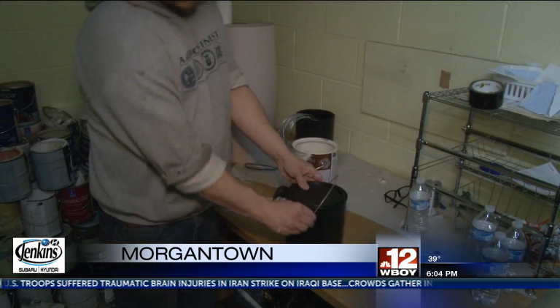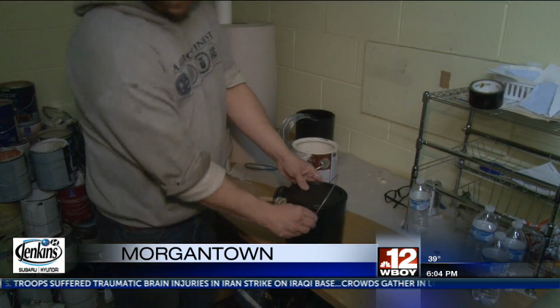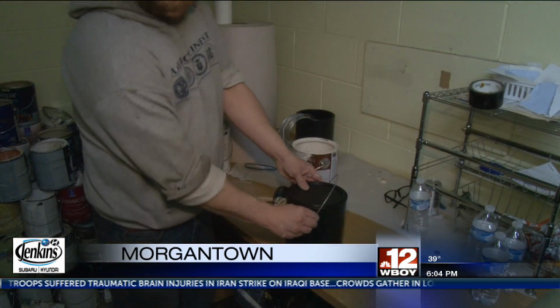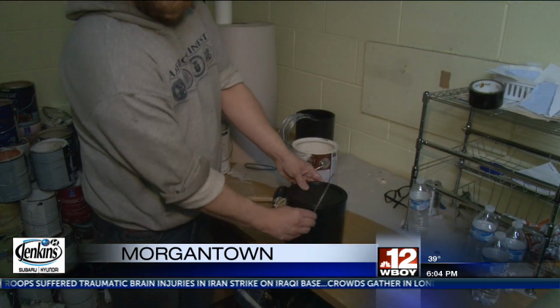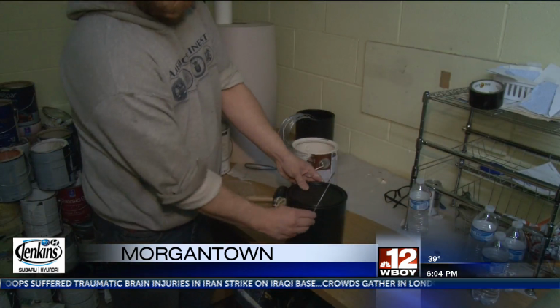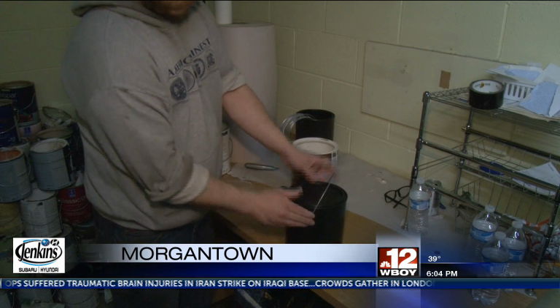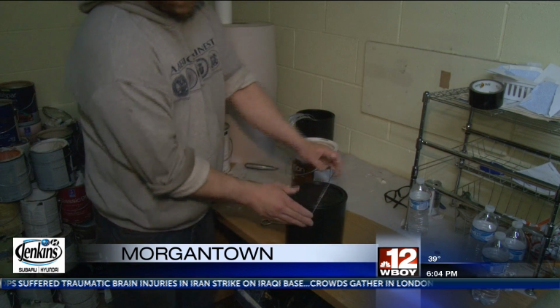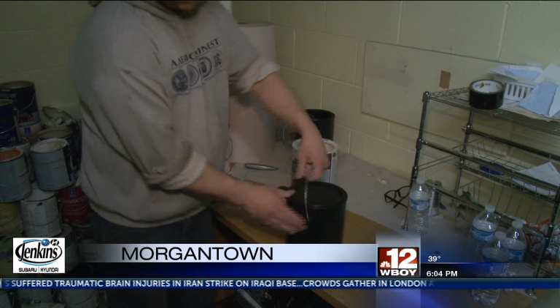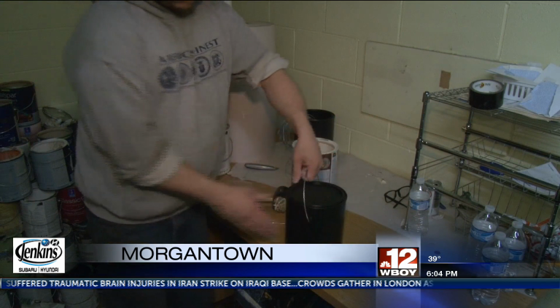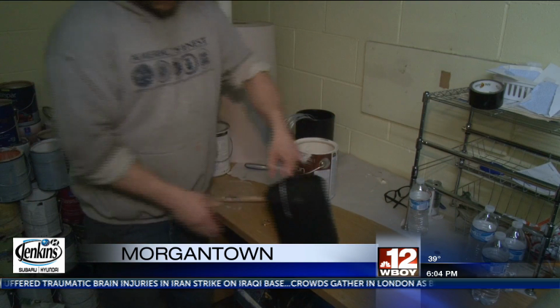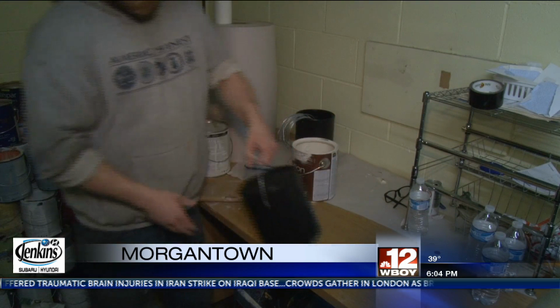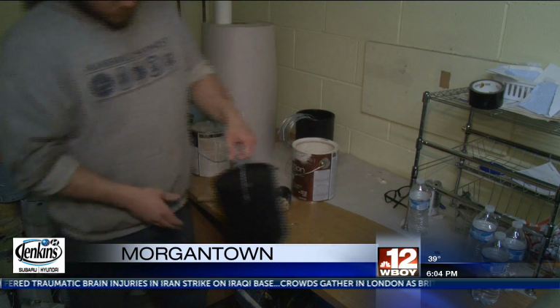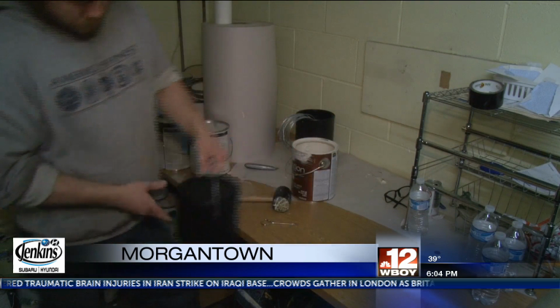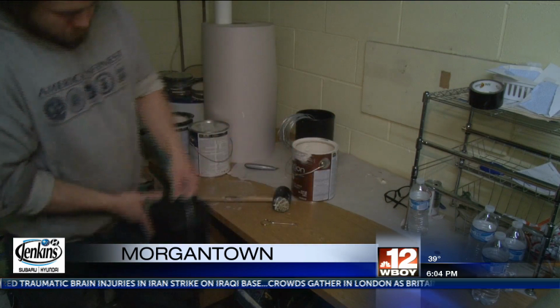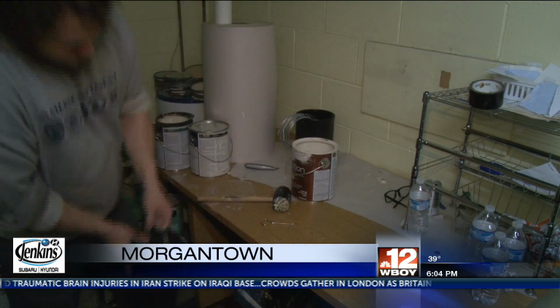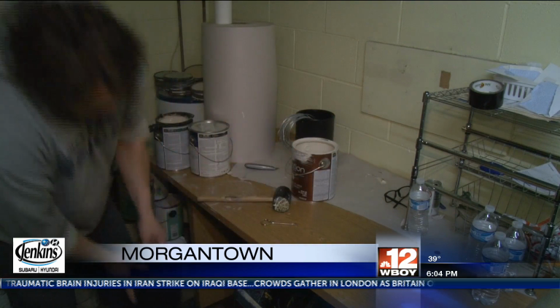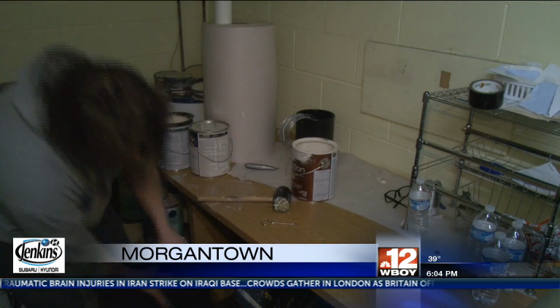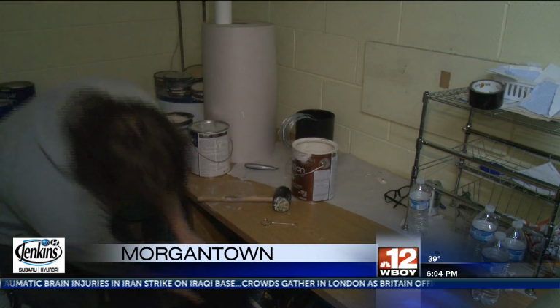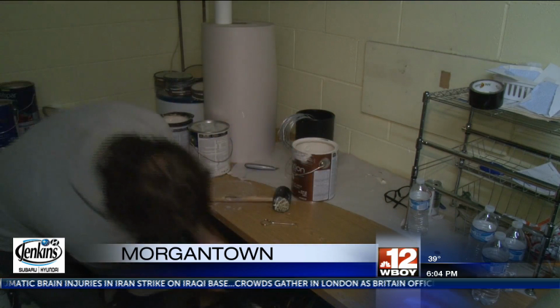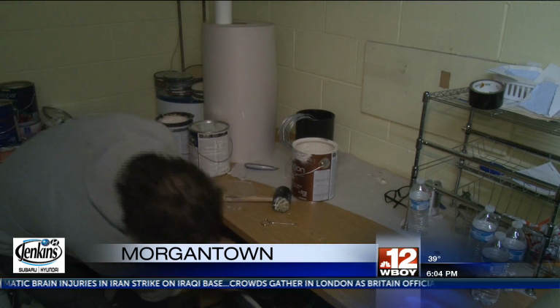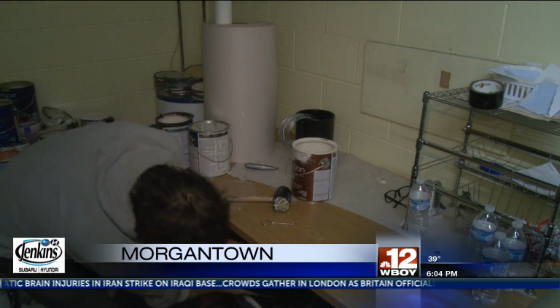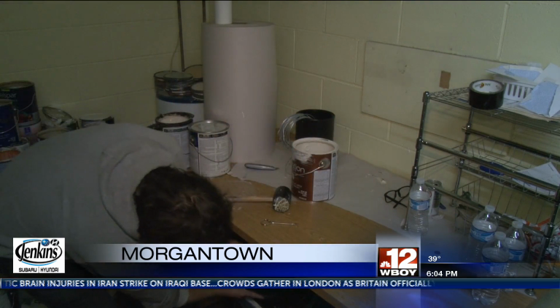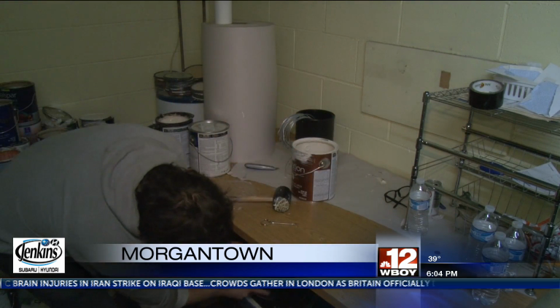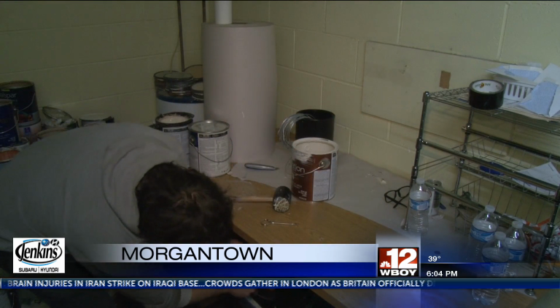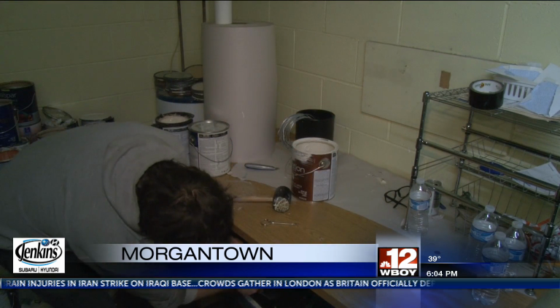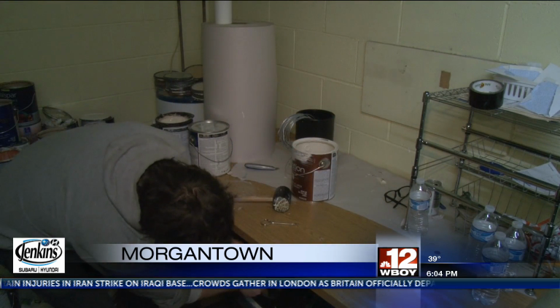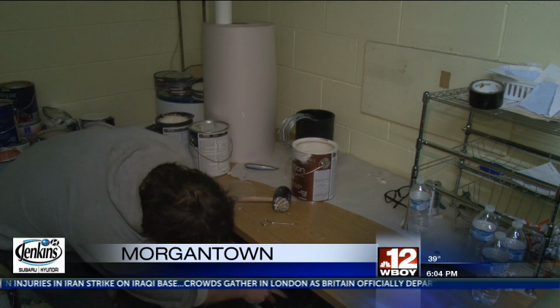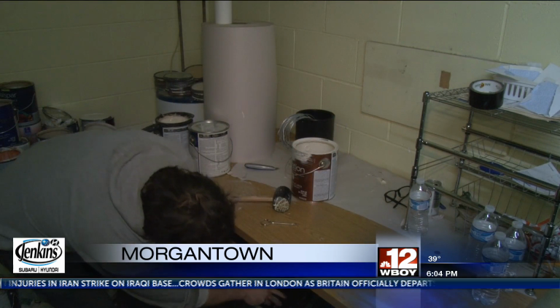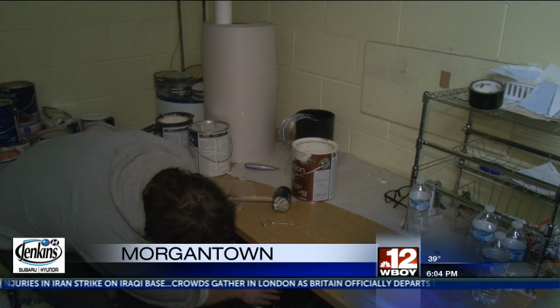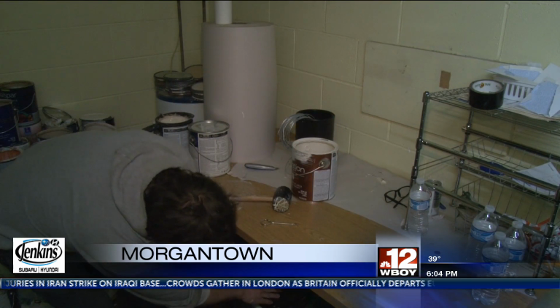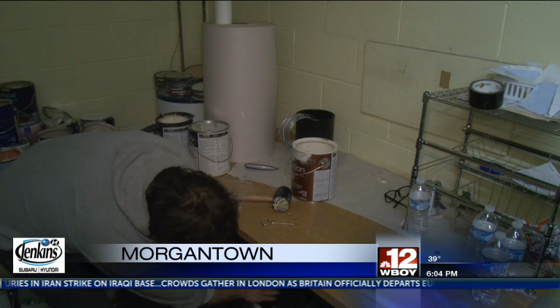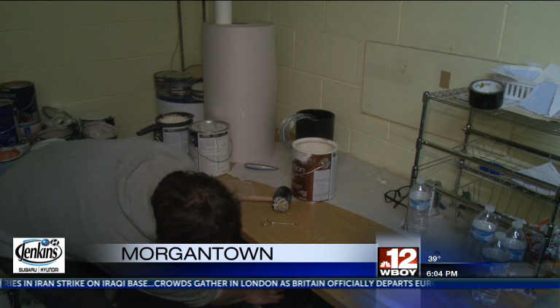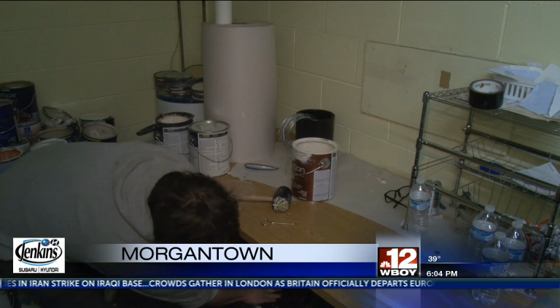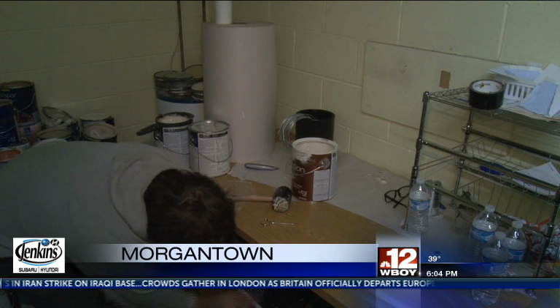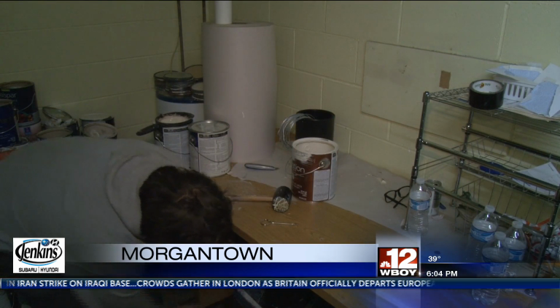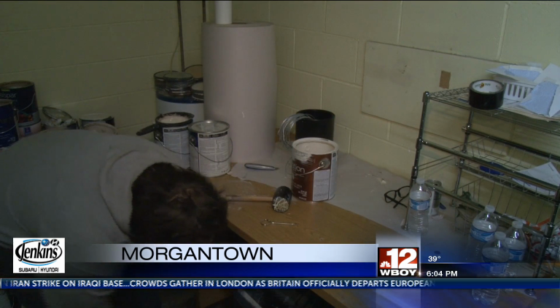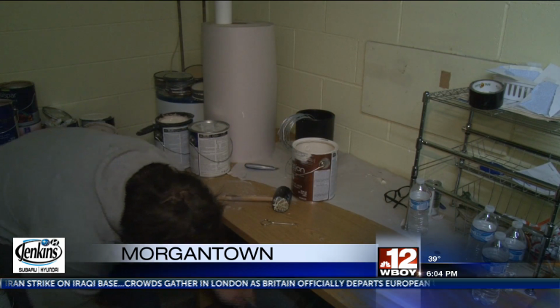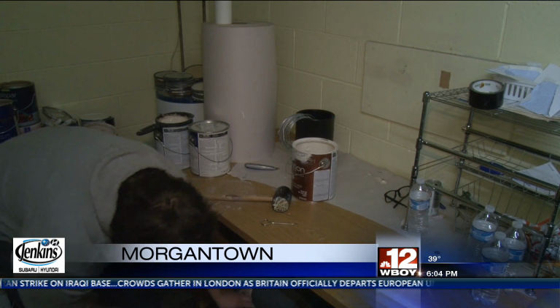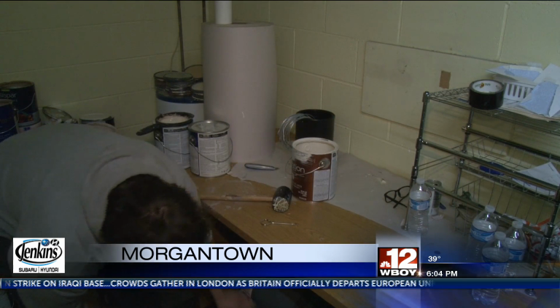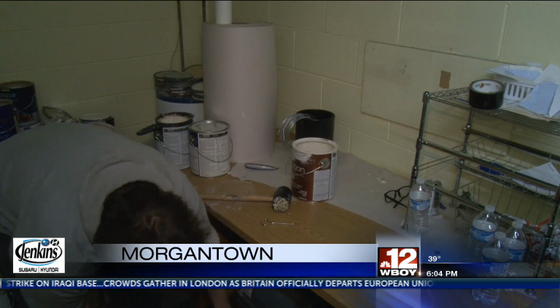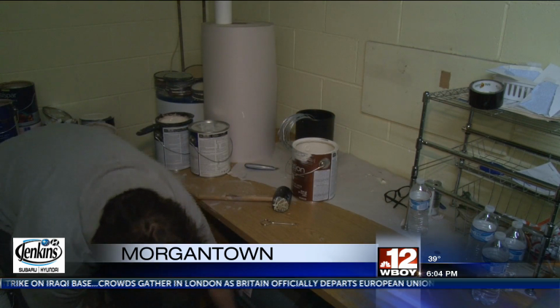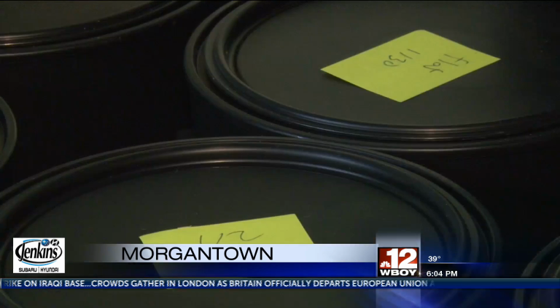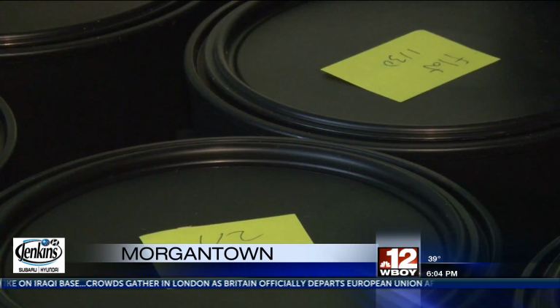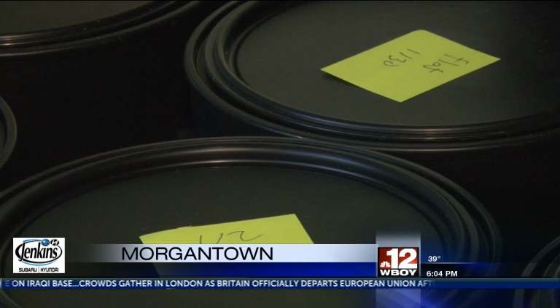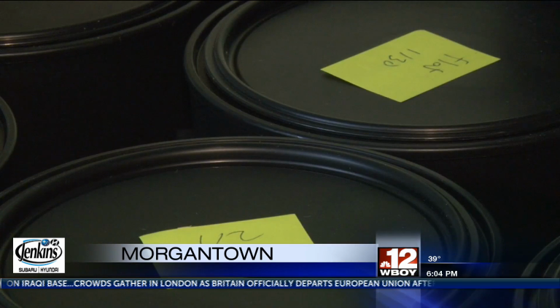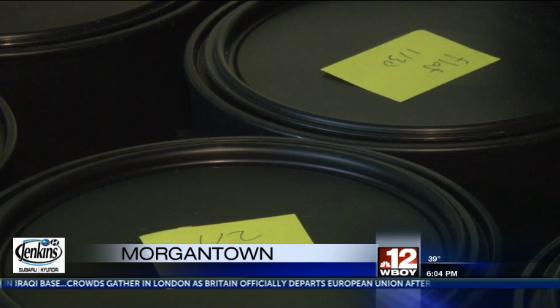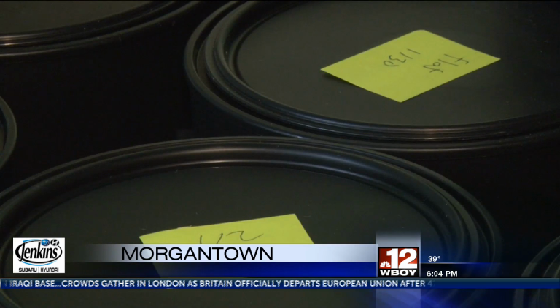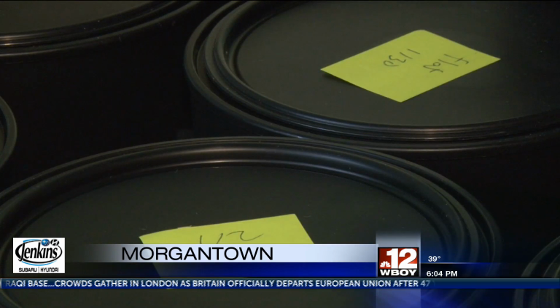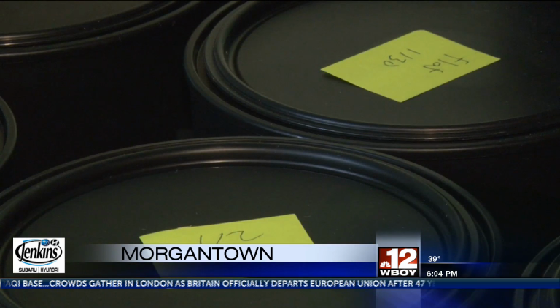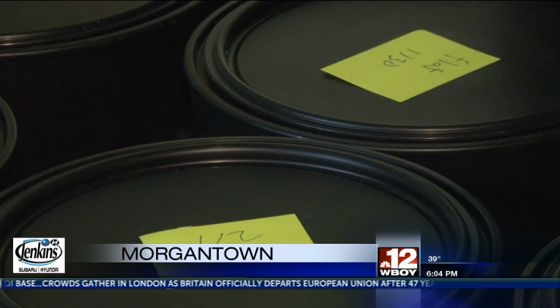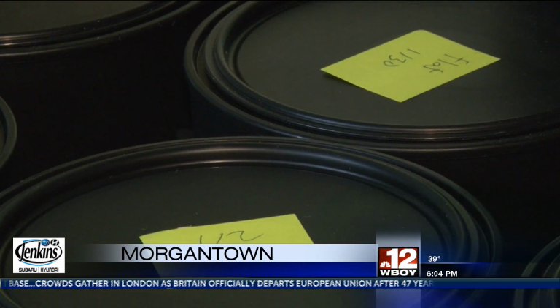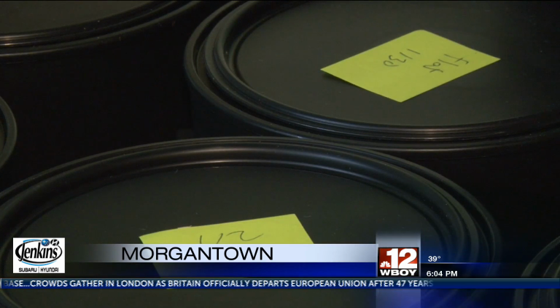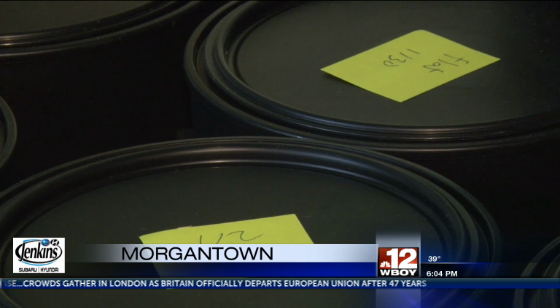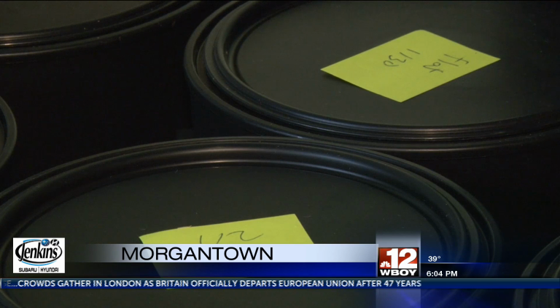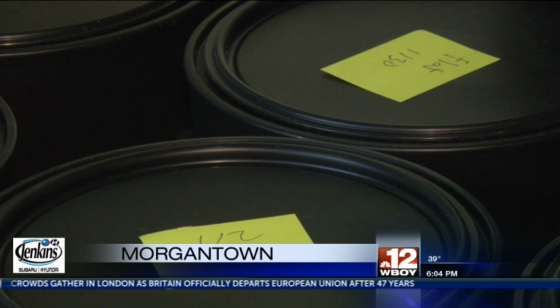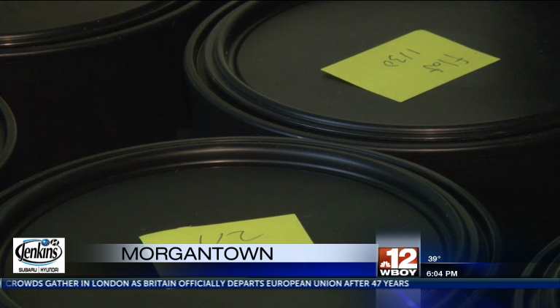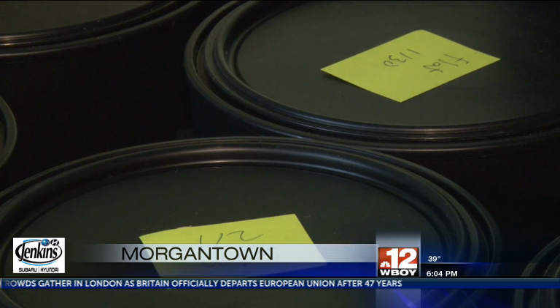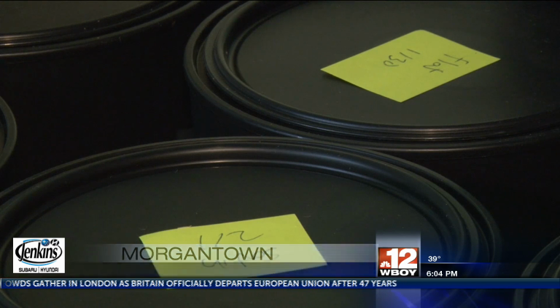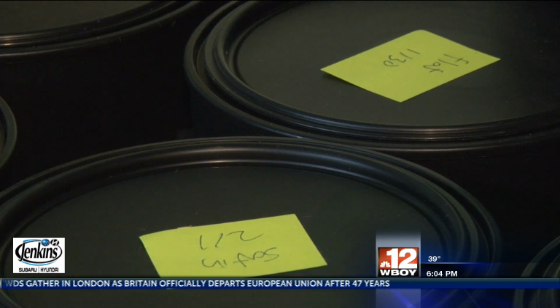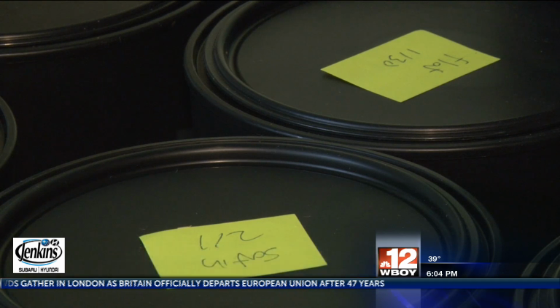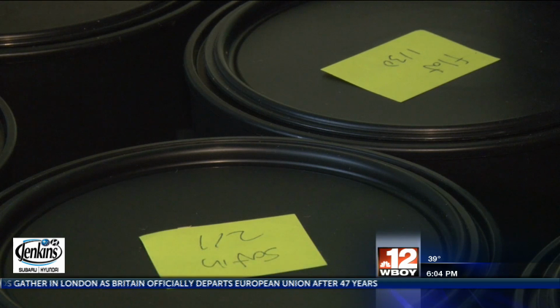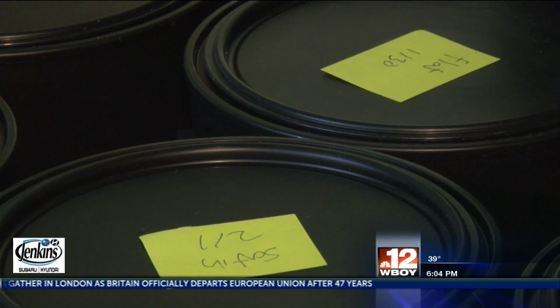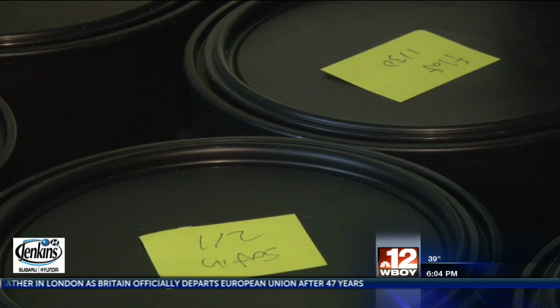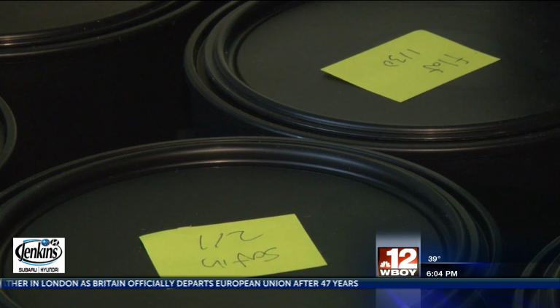All the profits, like everything the Restore does, go to helping Habitat for Humanity build homes for people in Monongalia, Preston, and Marion counties.